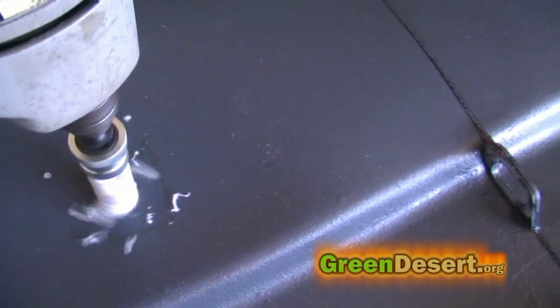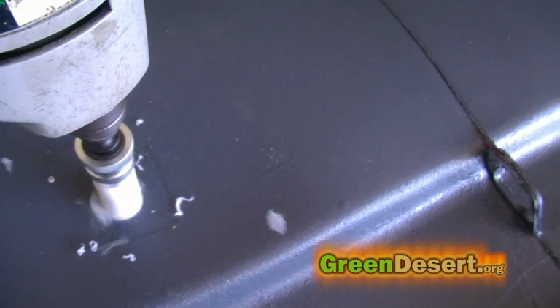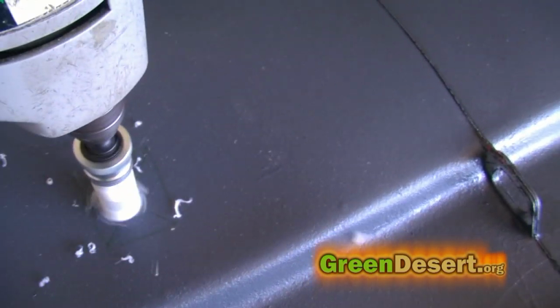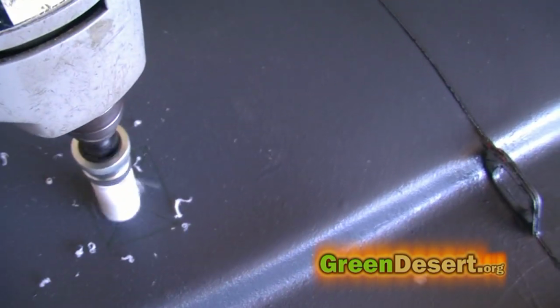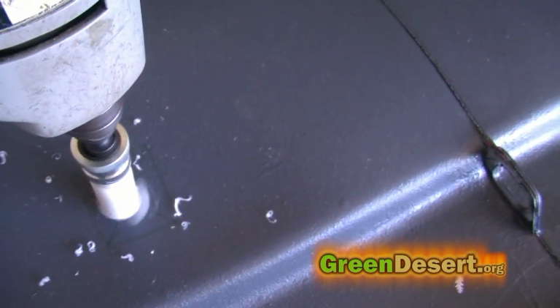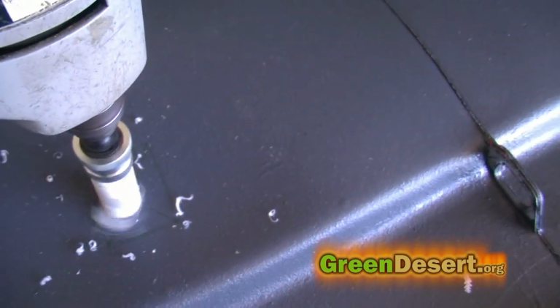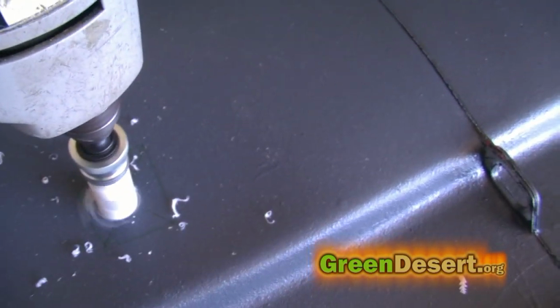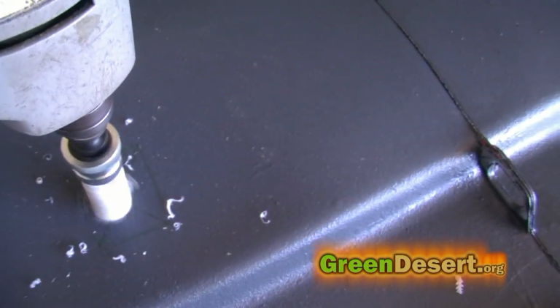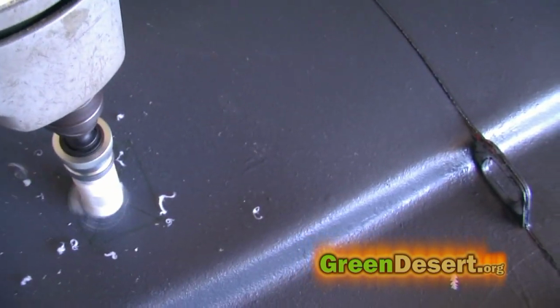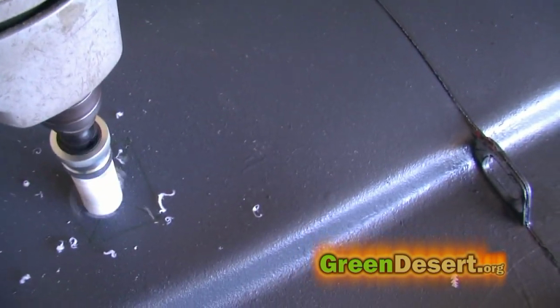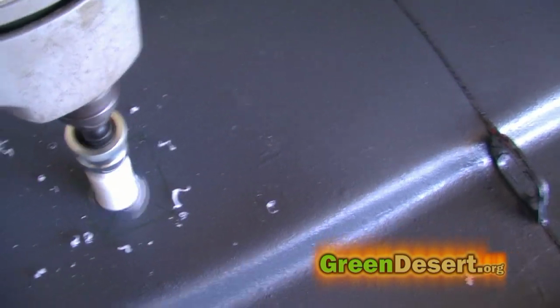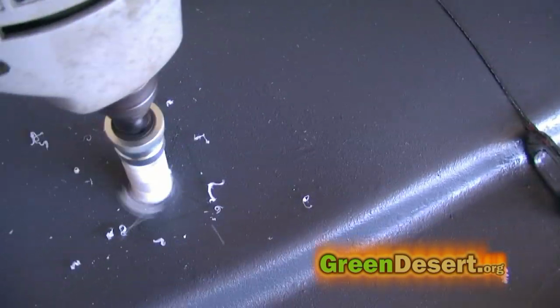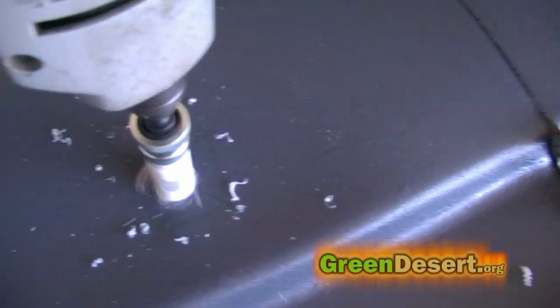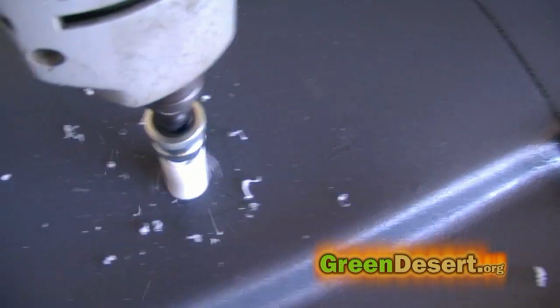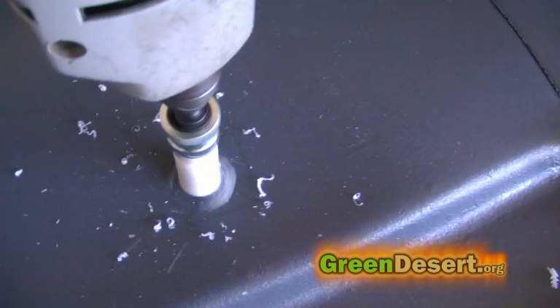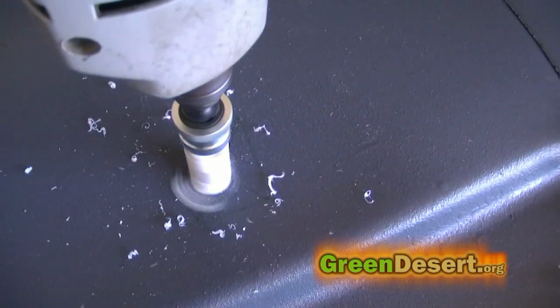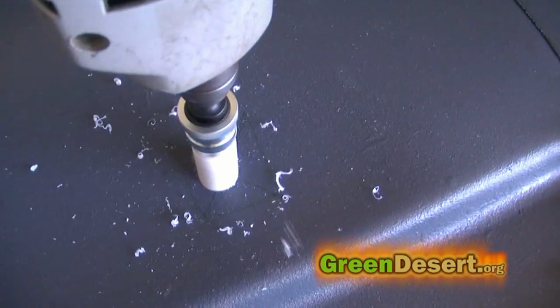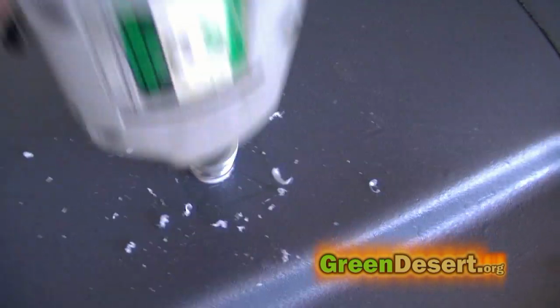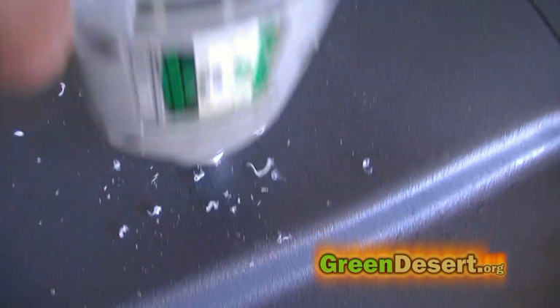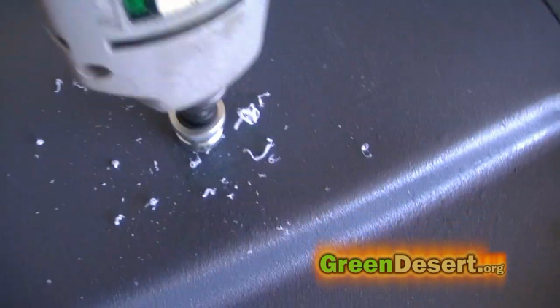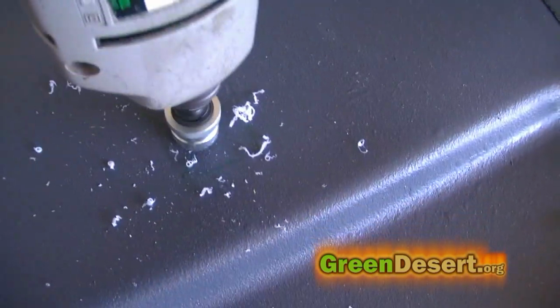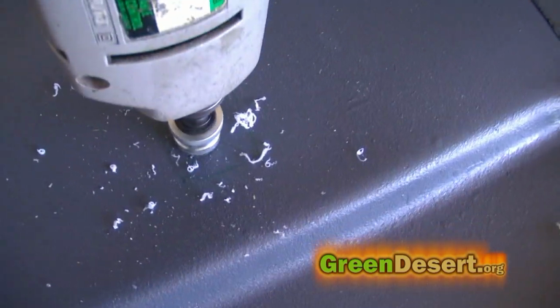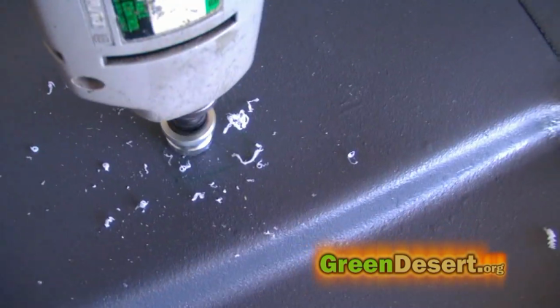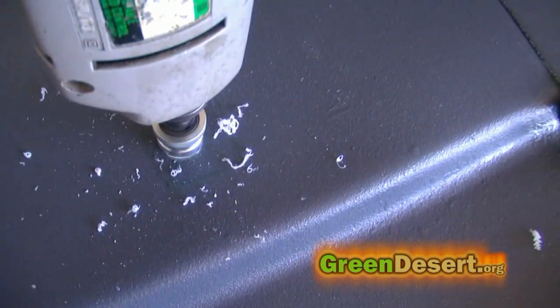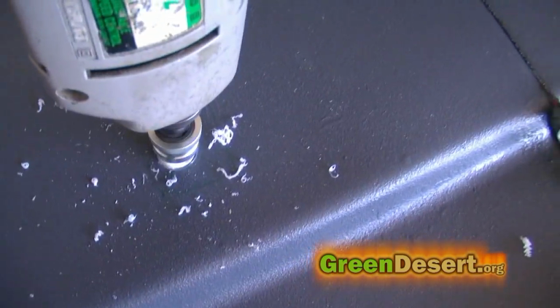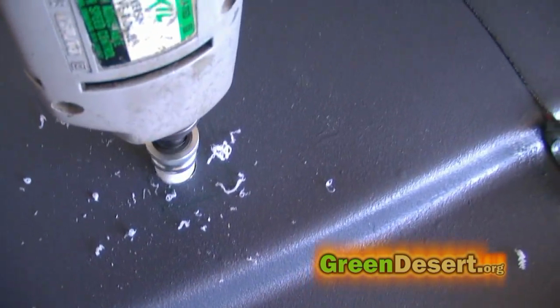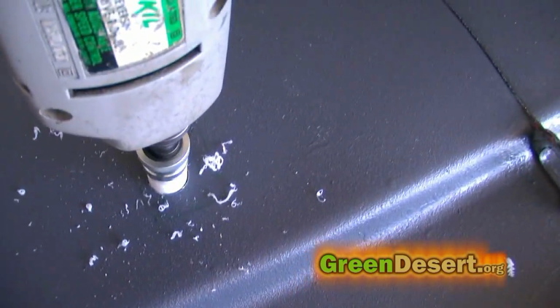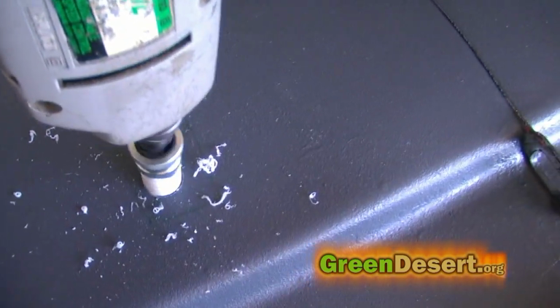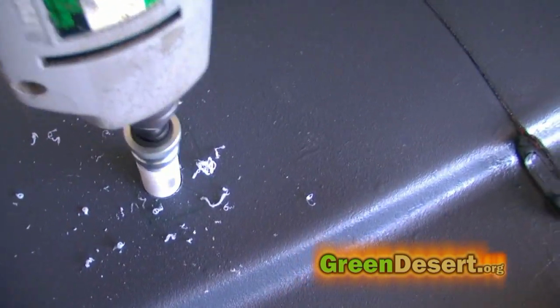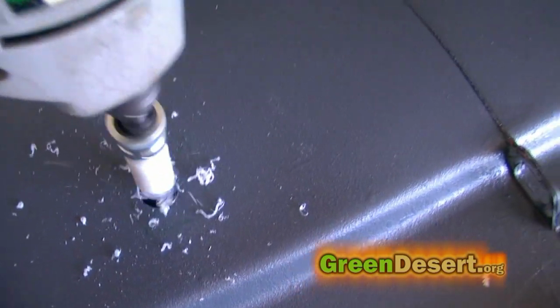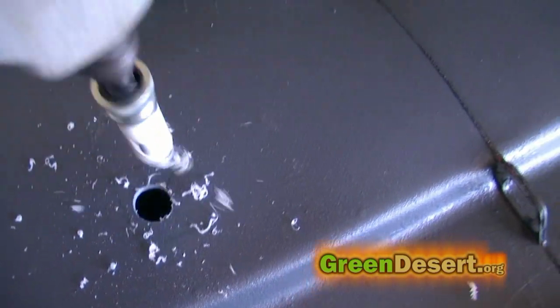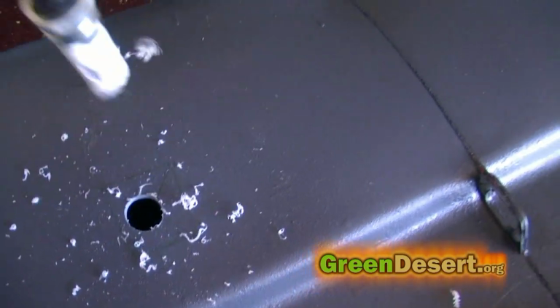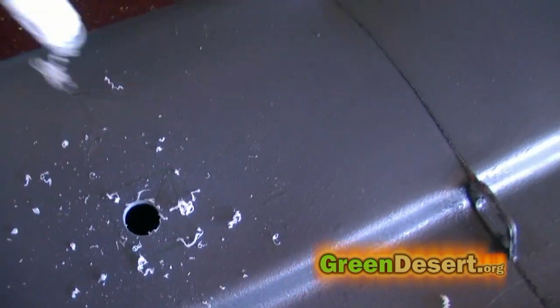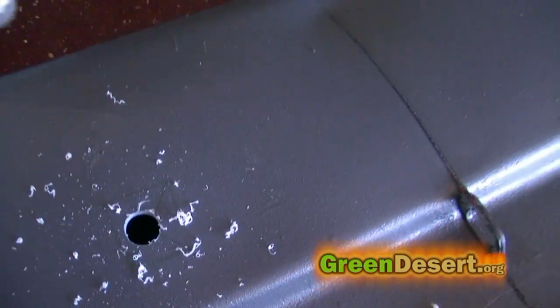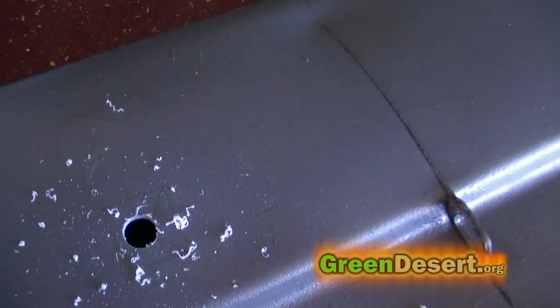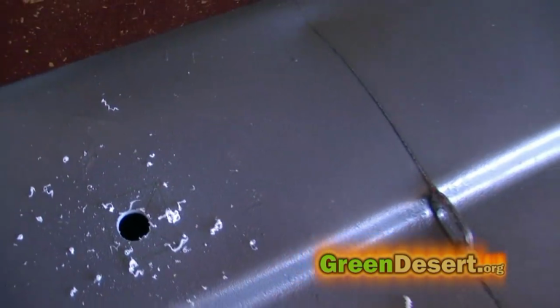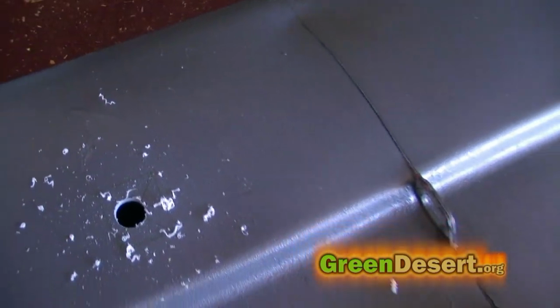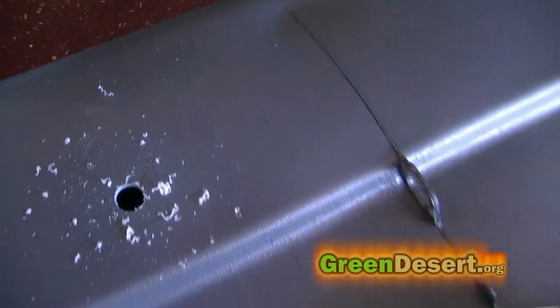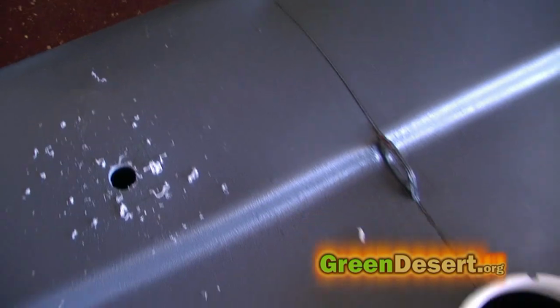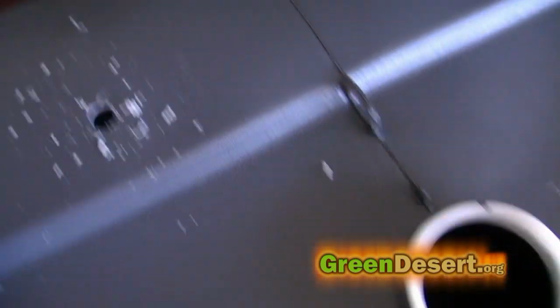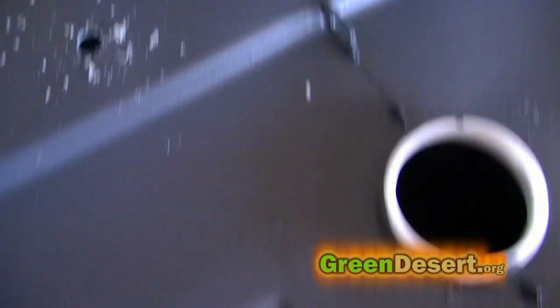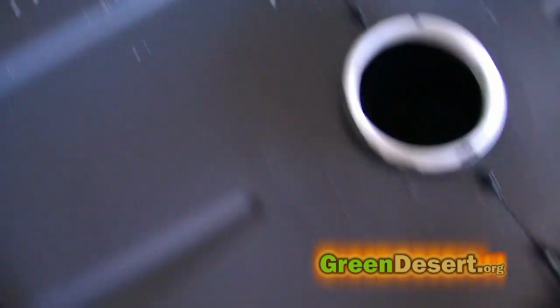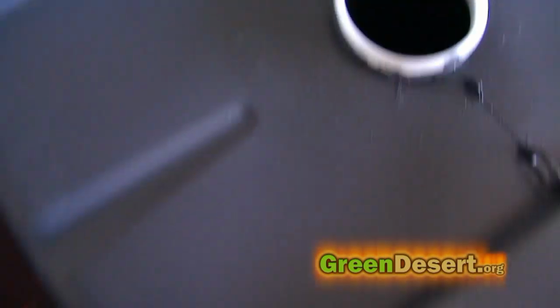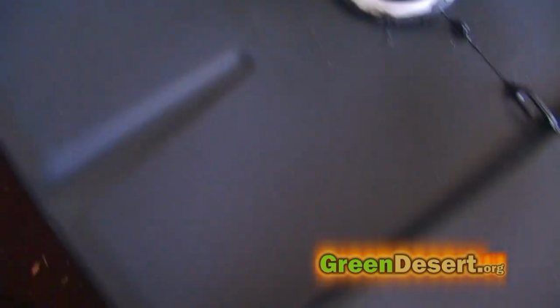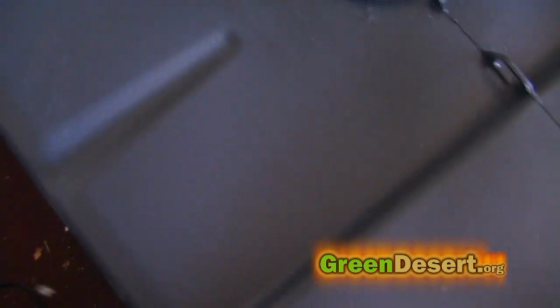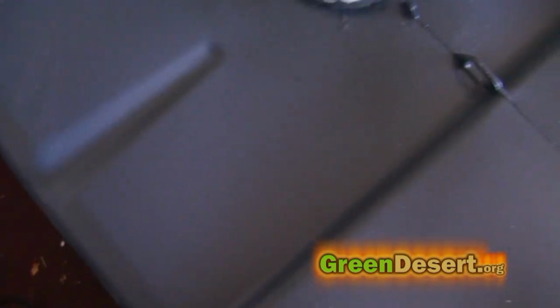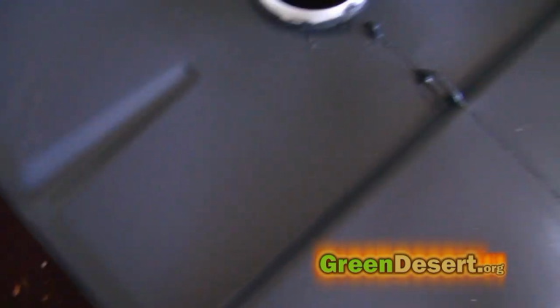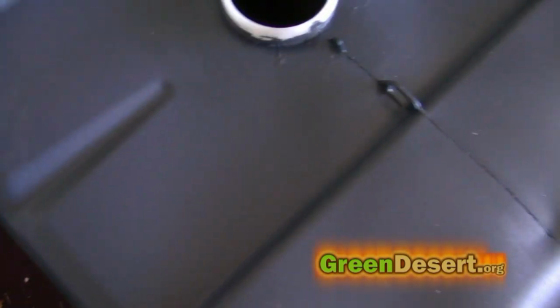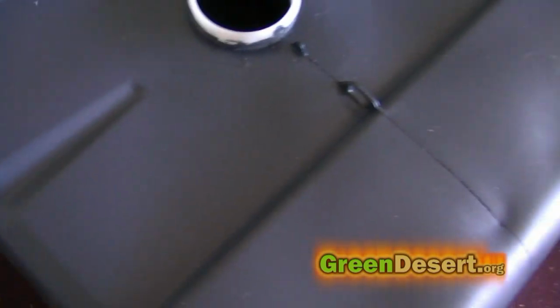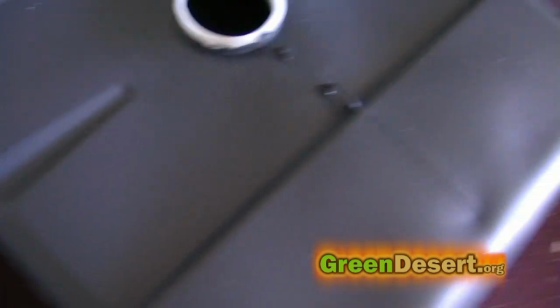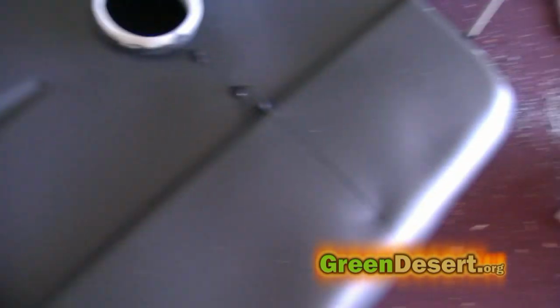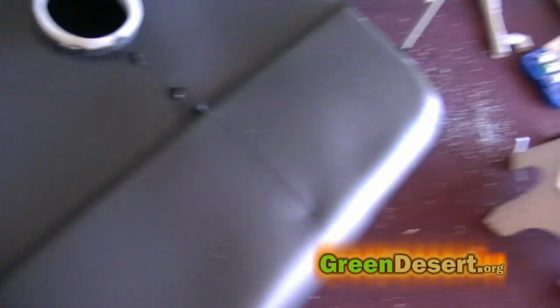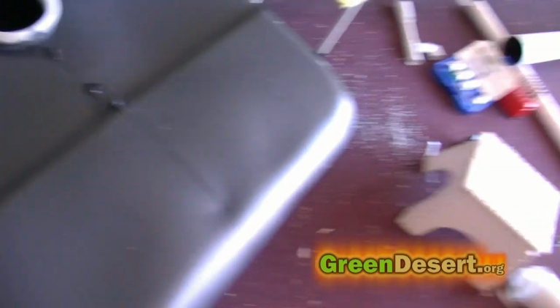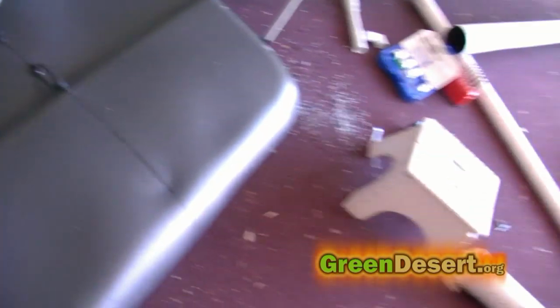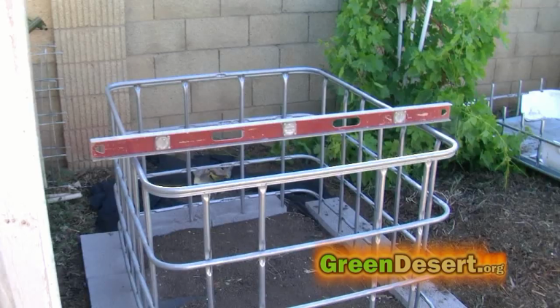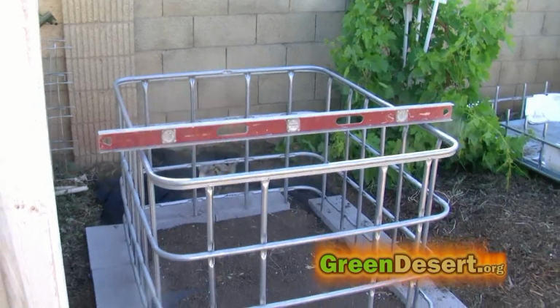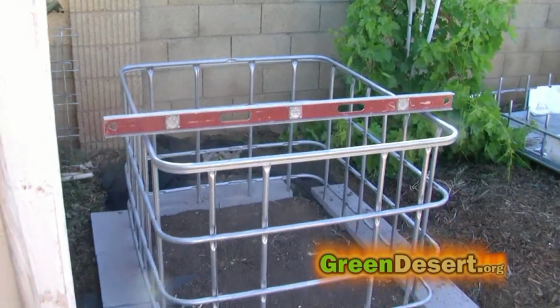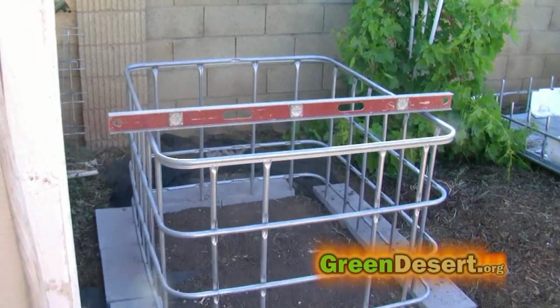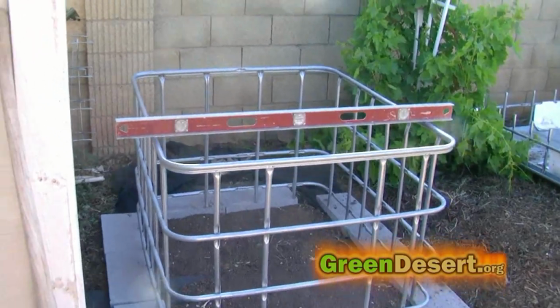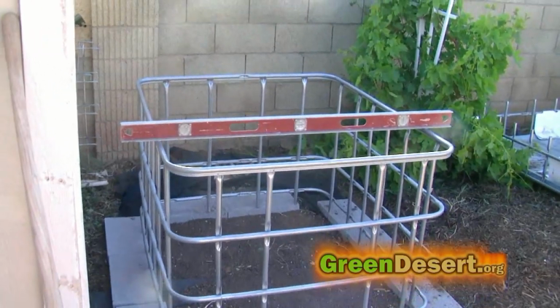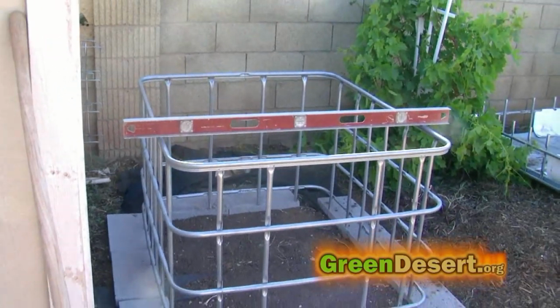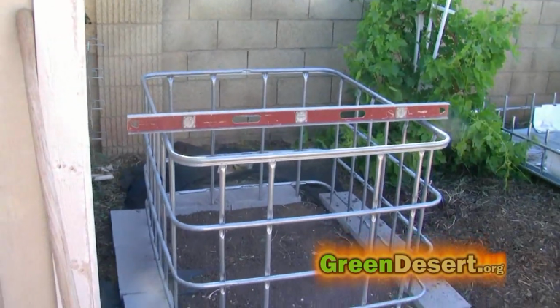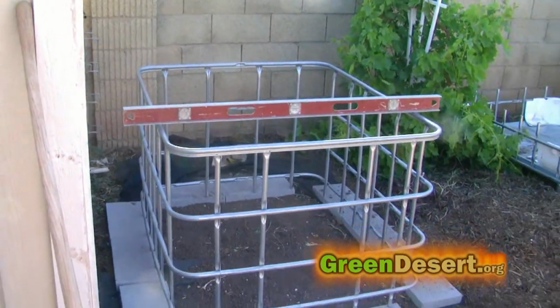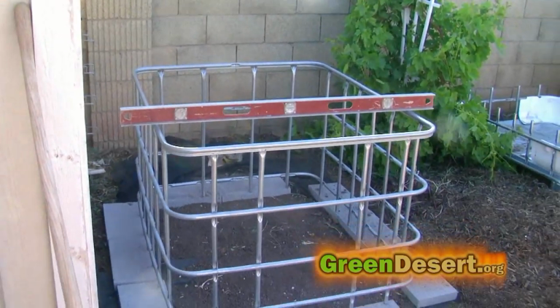Lastly, you need to cut a hole in your grow bed for the plumbing. This is where the water is going to drain out of the grow bed into your fish tank.